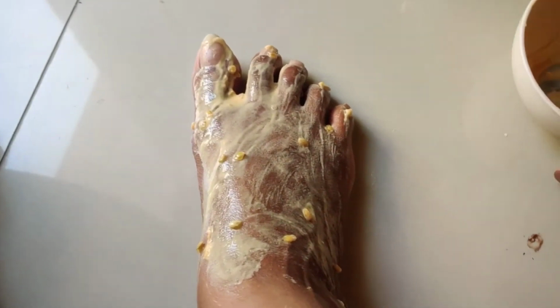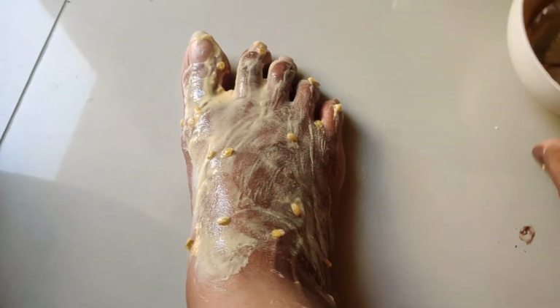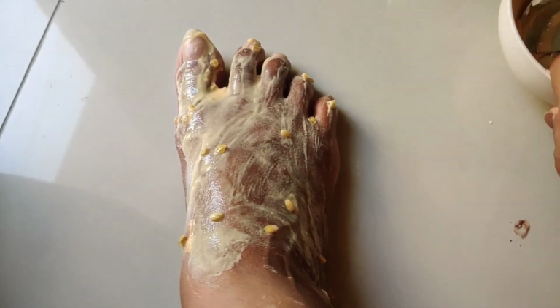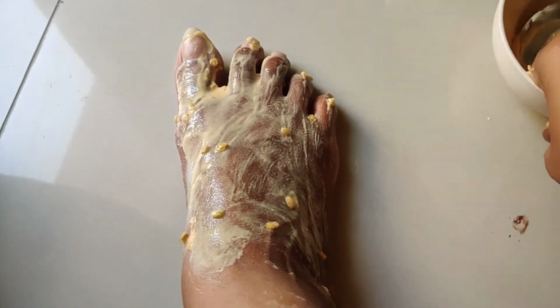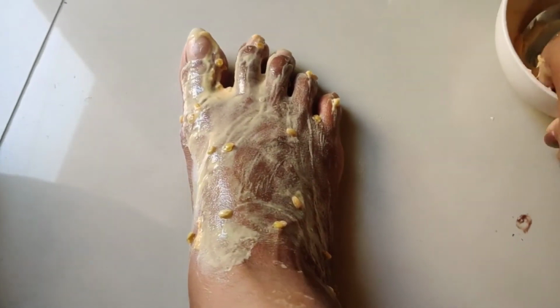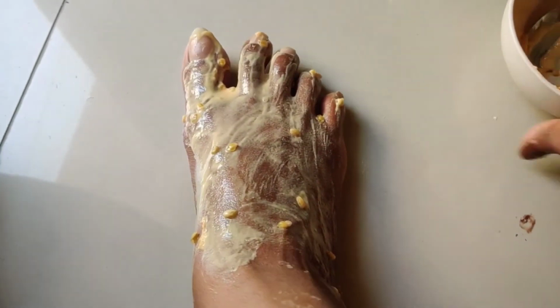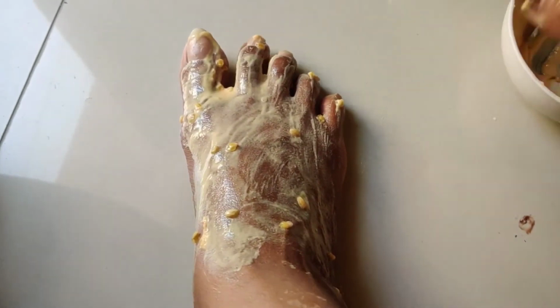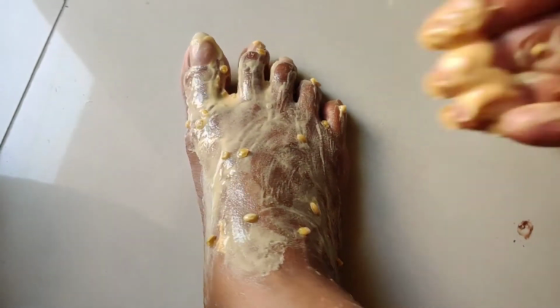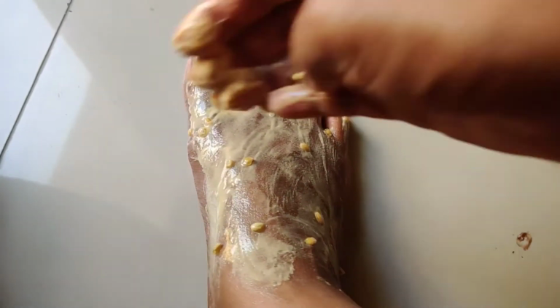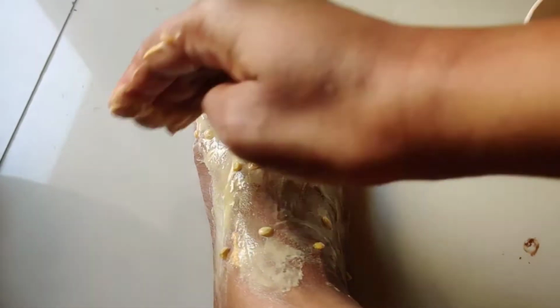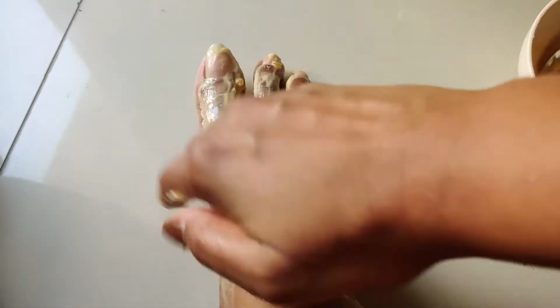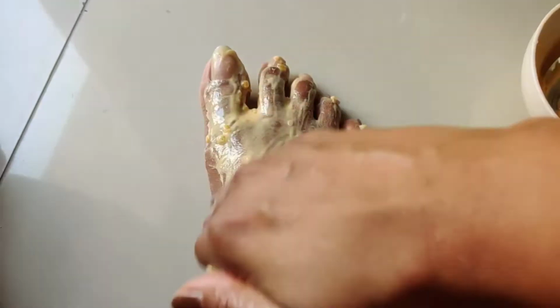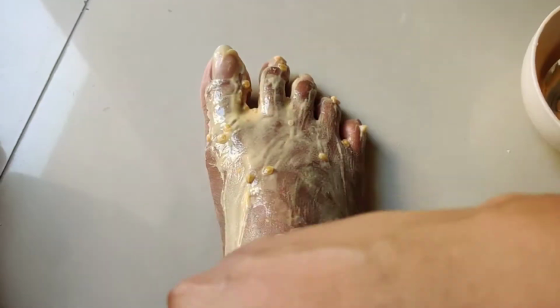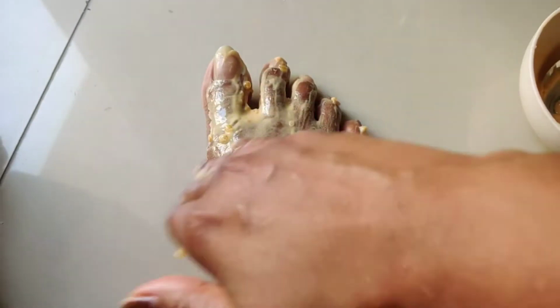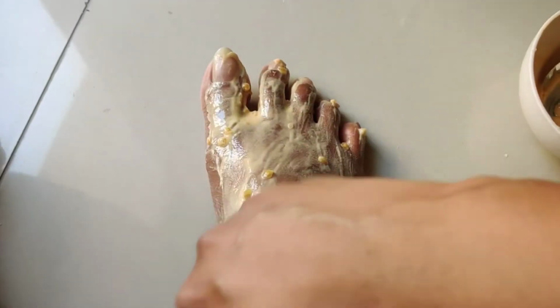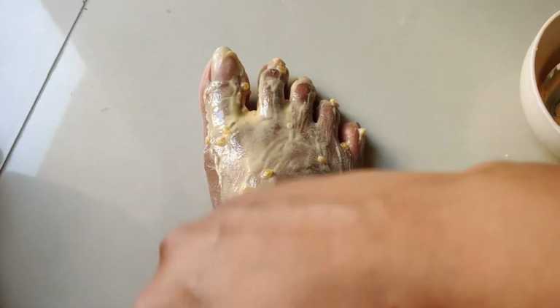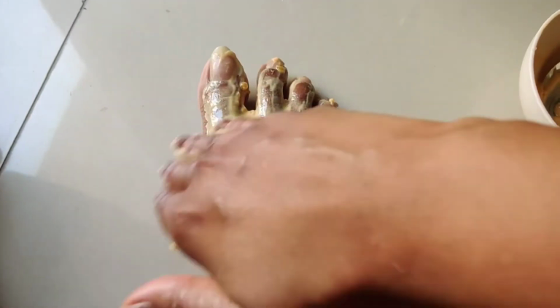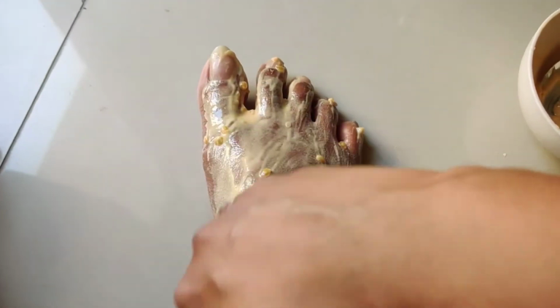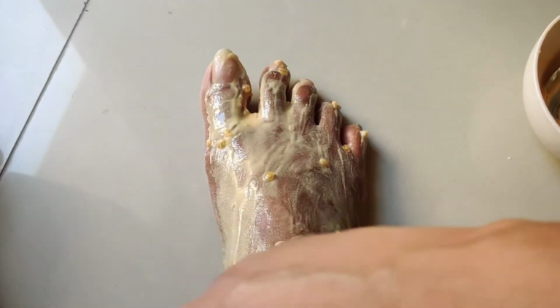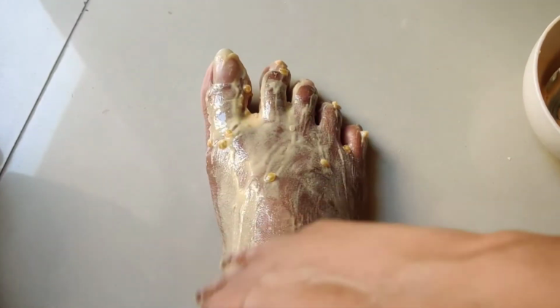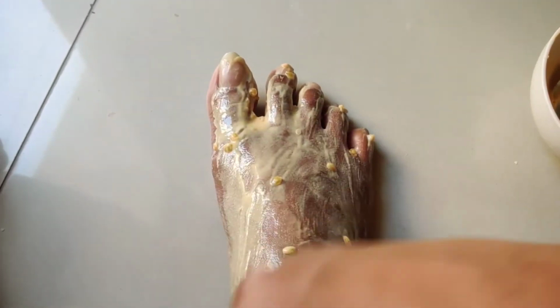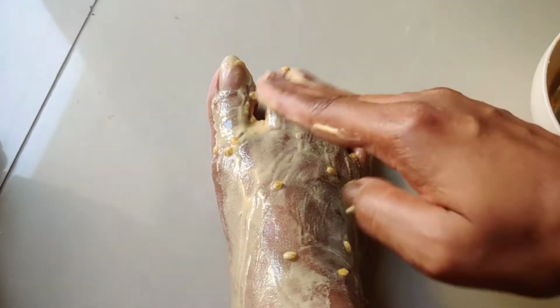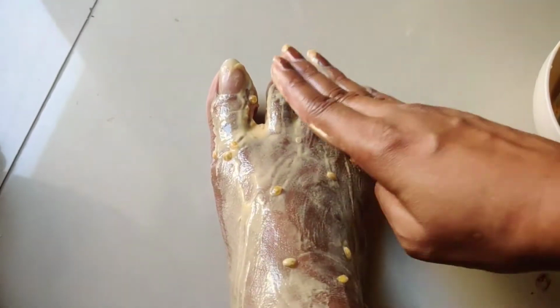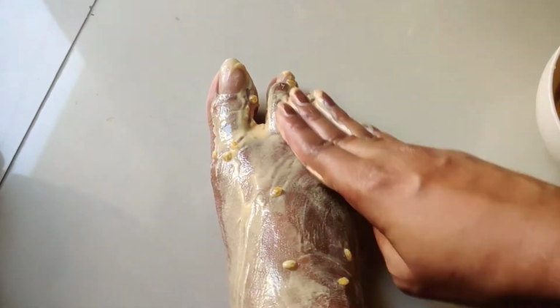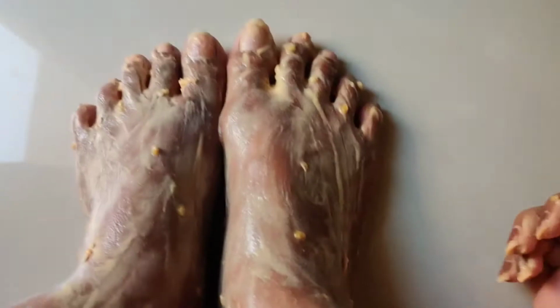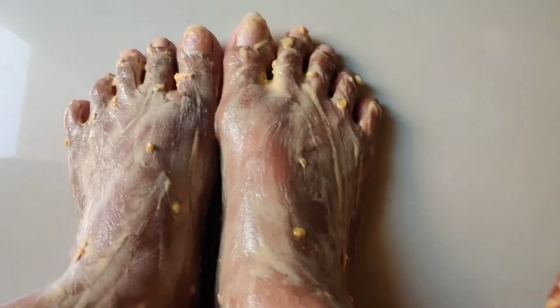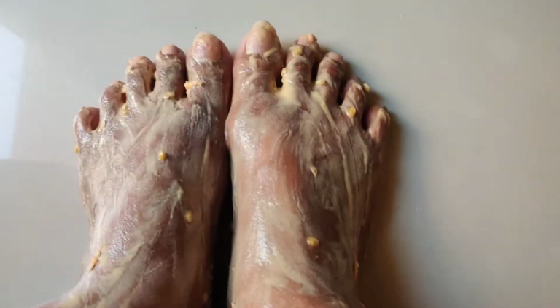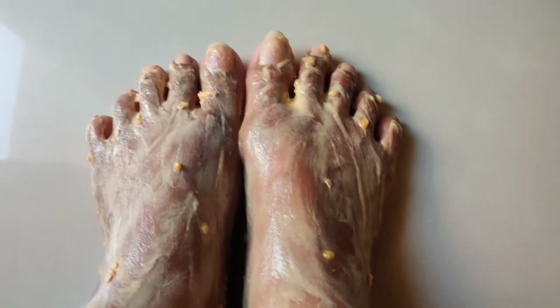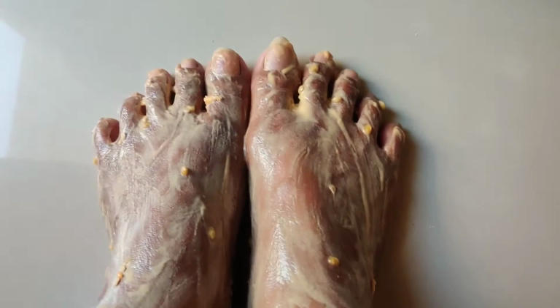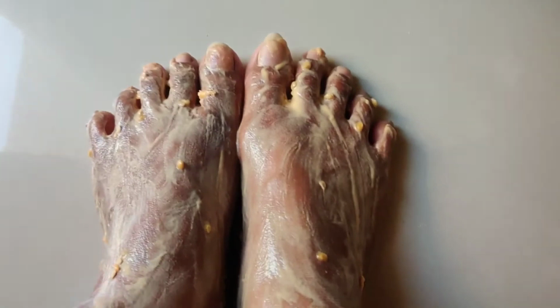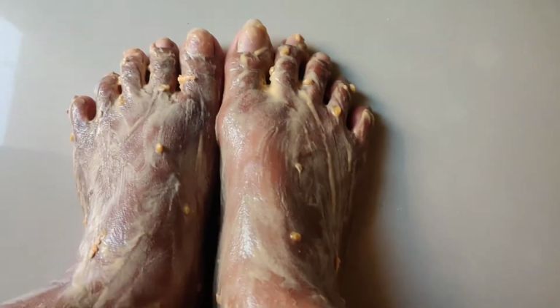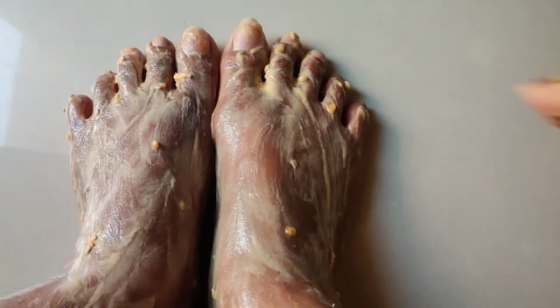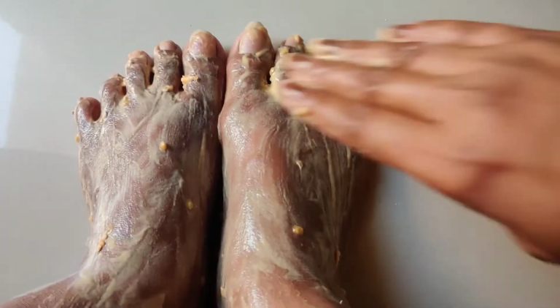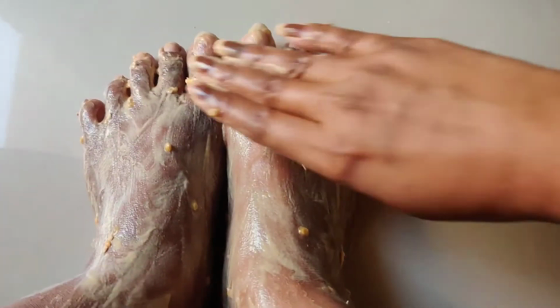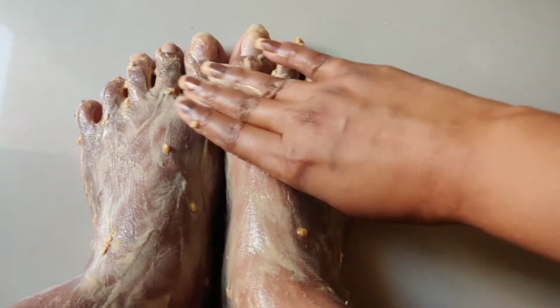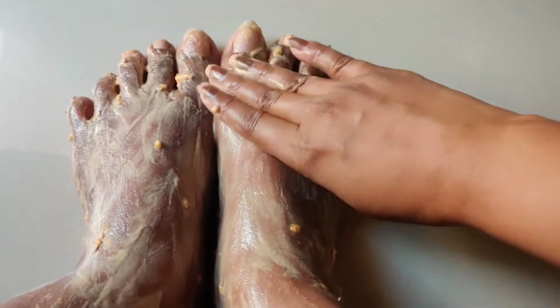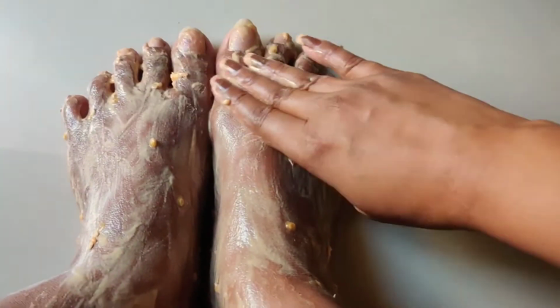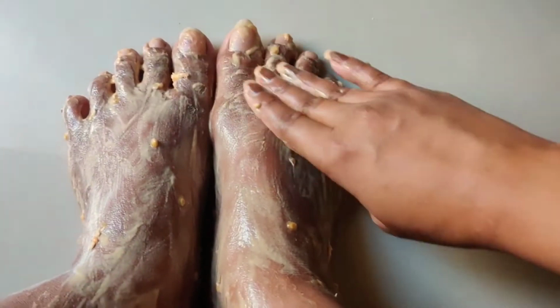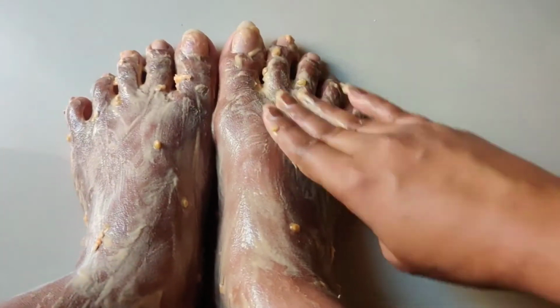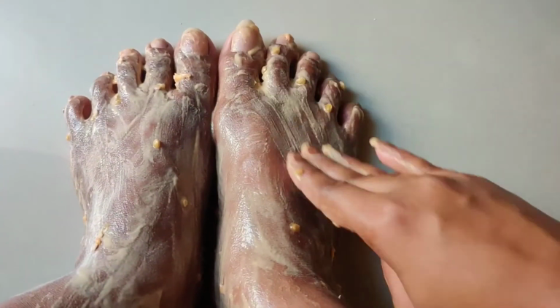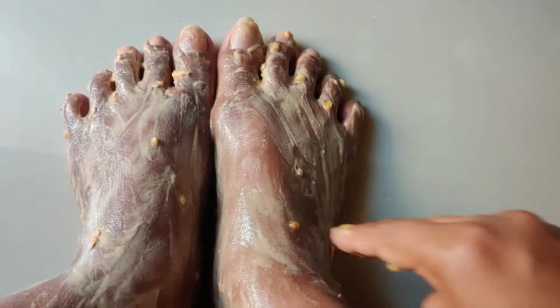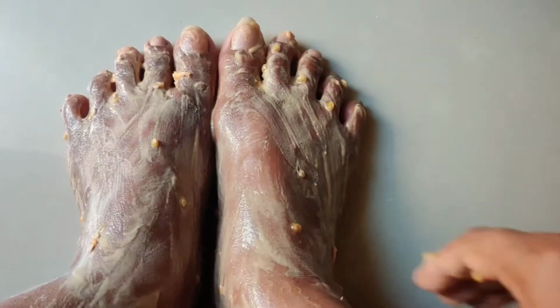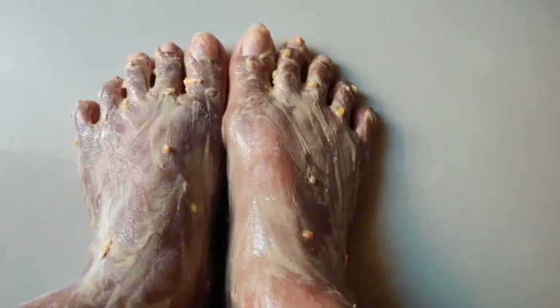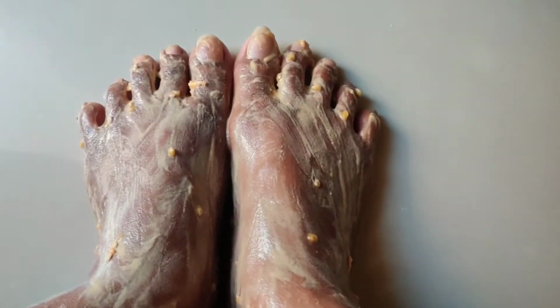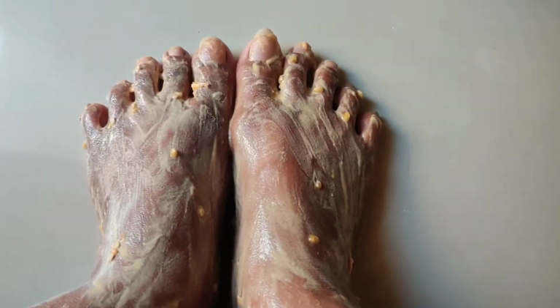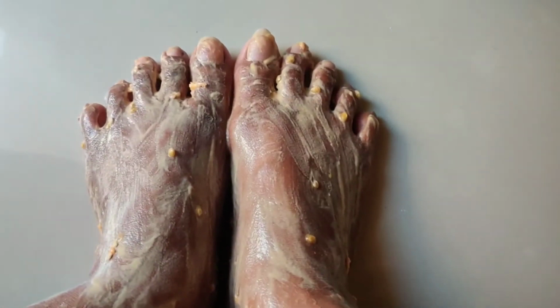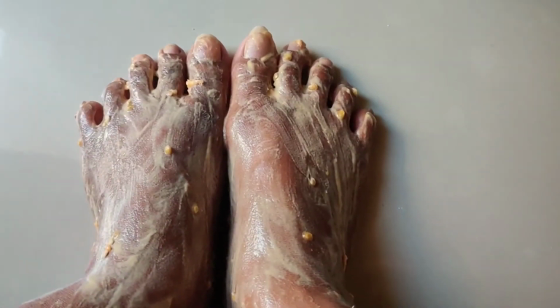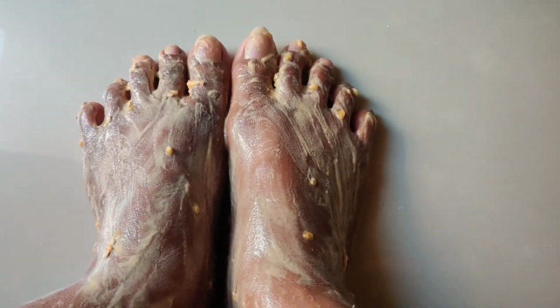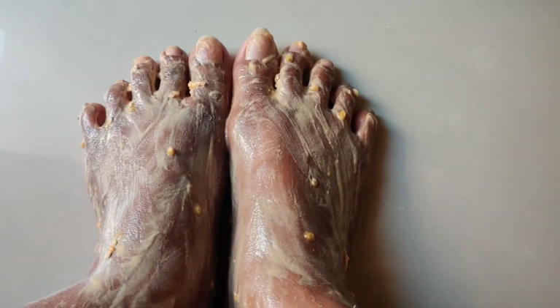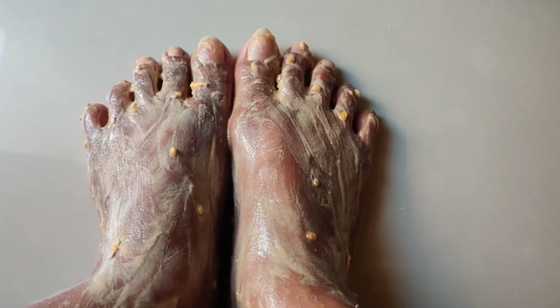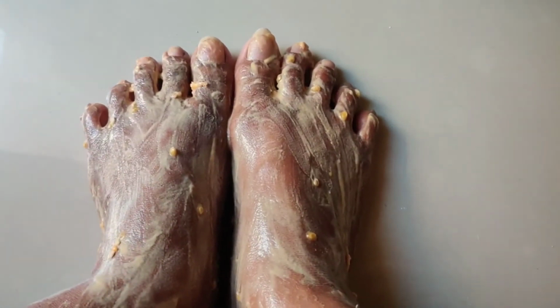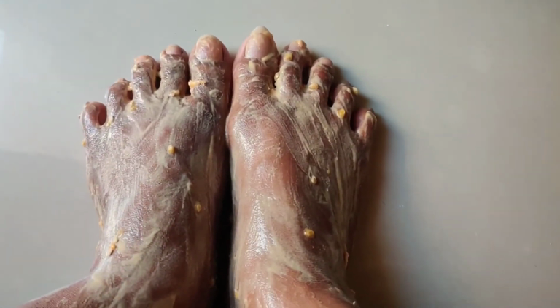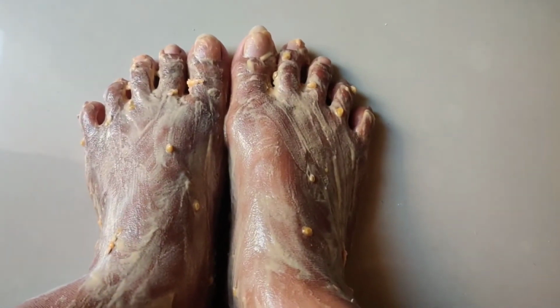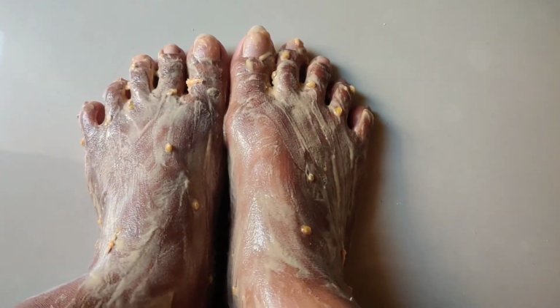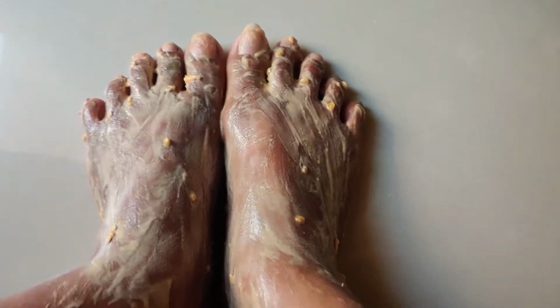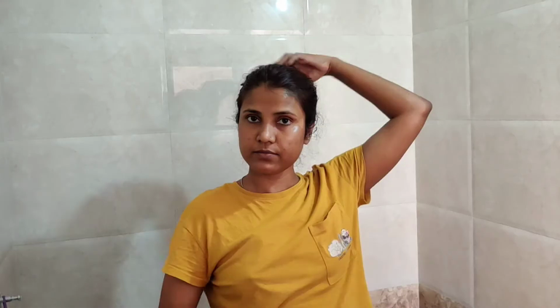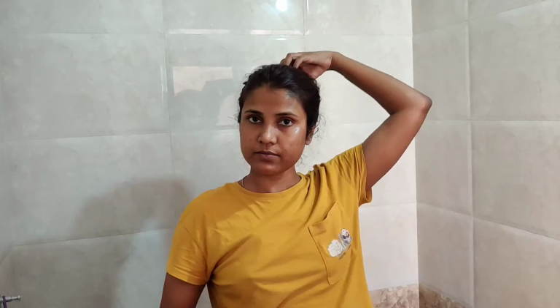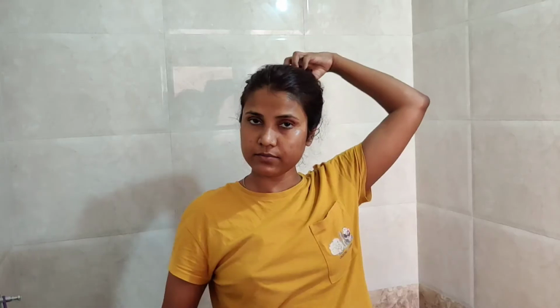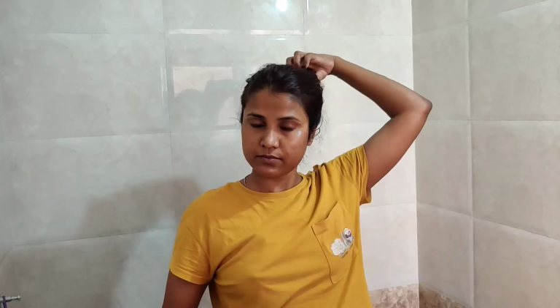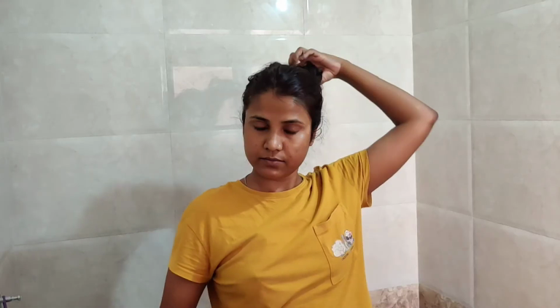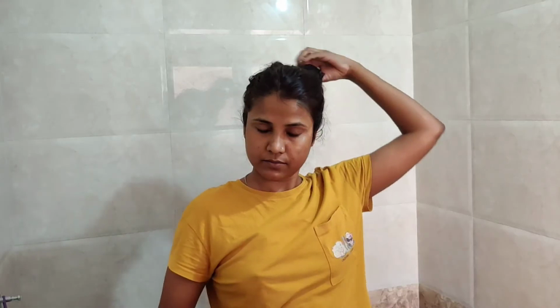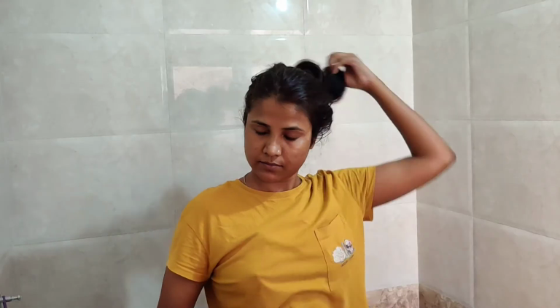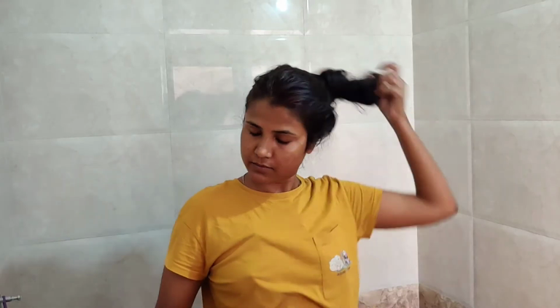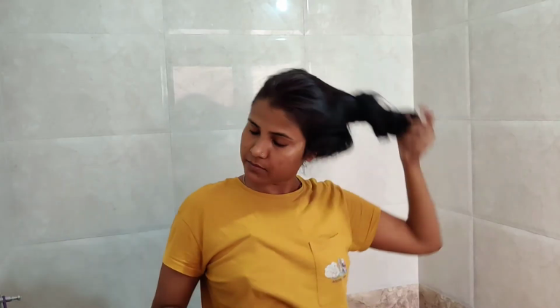After 10-15 minutes, I will wash it off. Shower time.